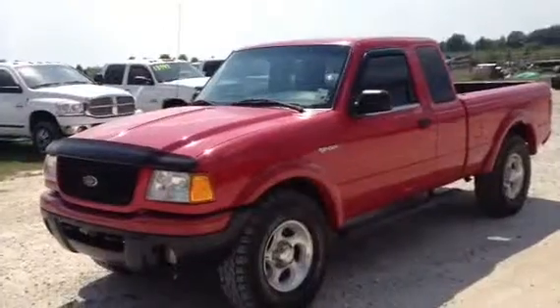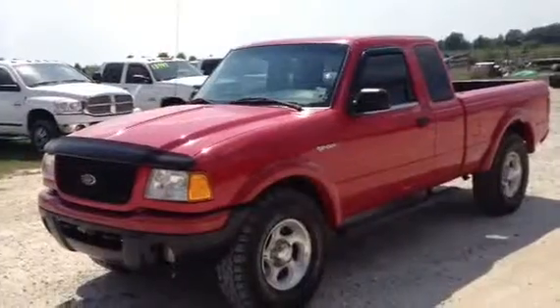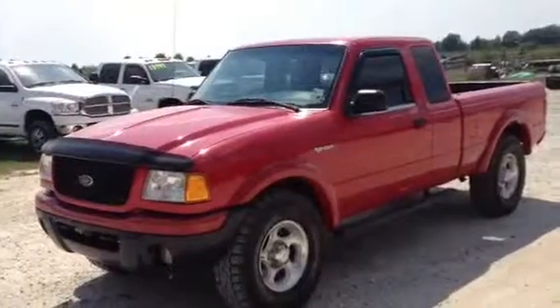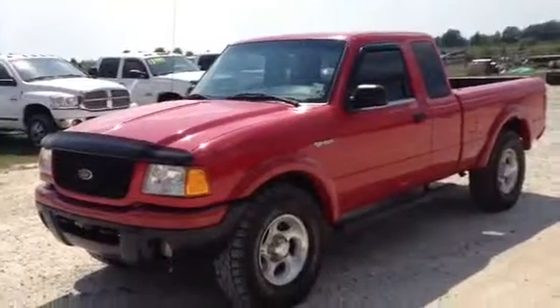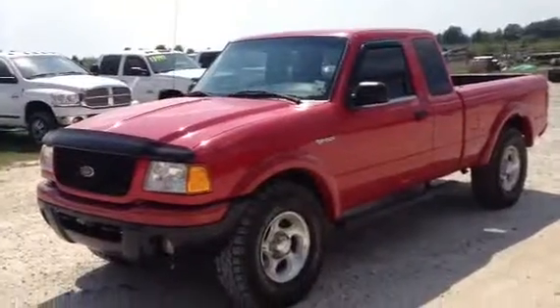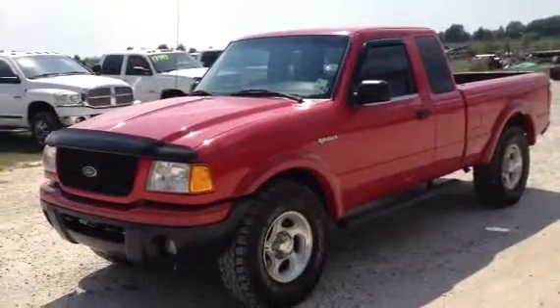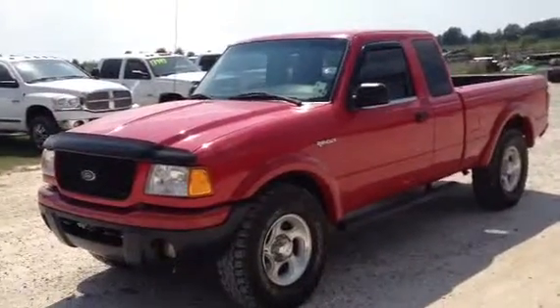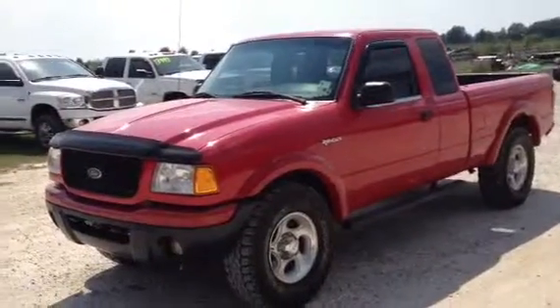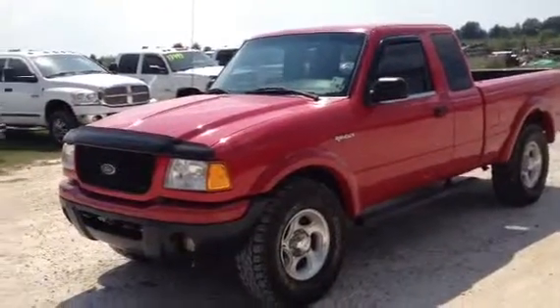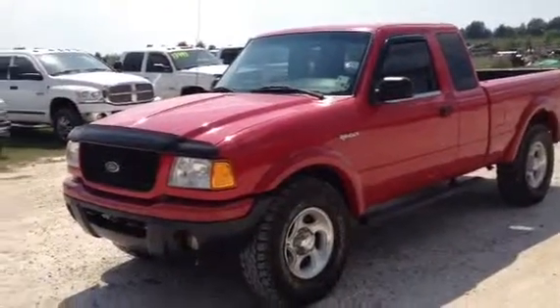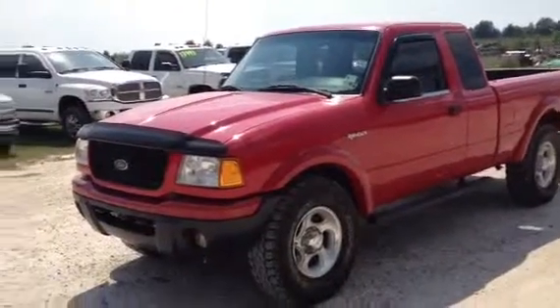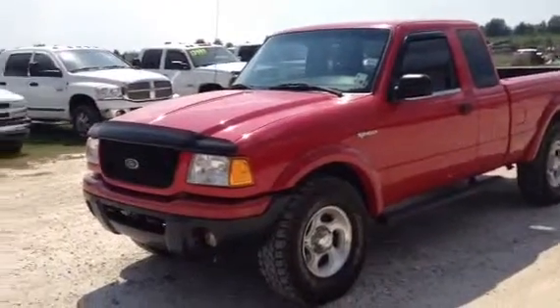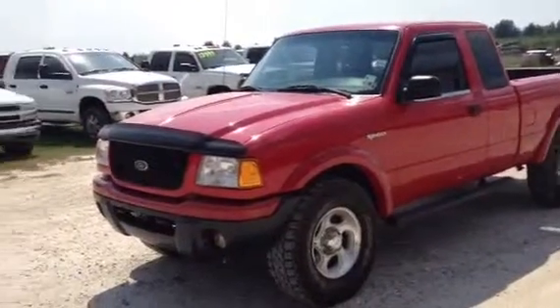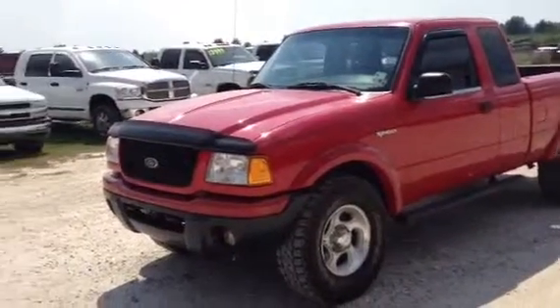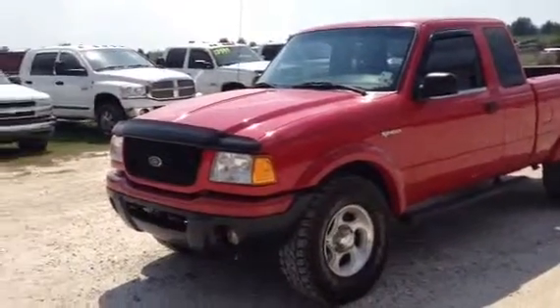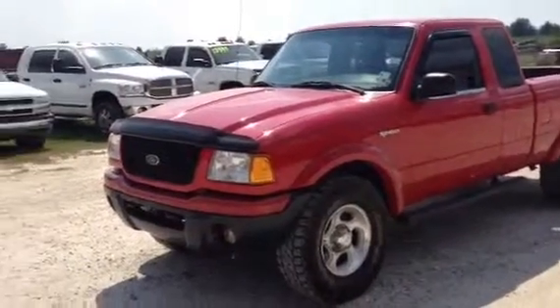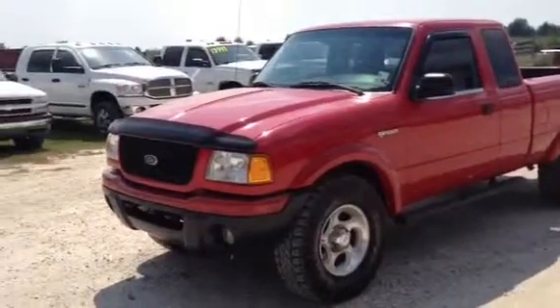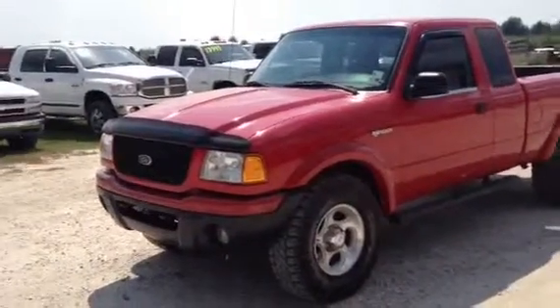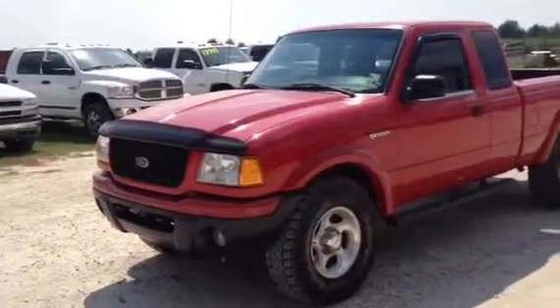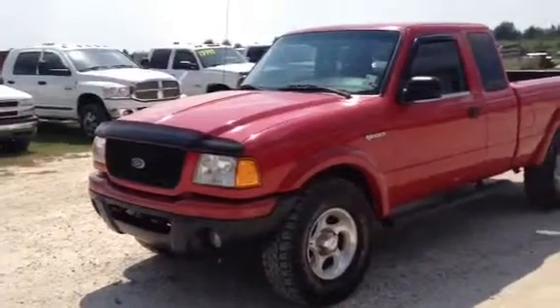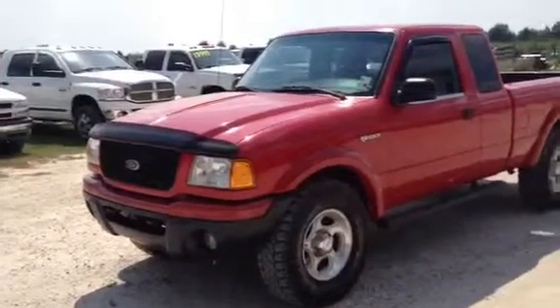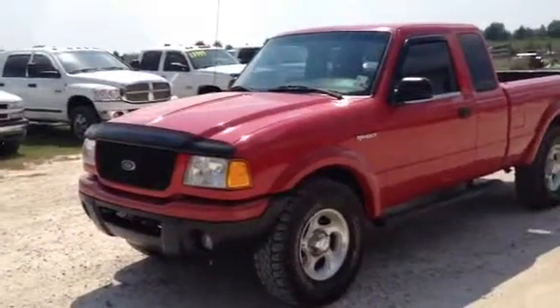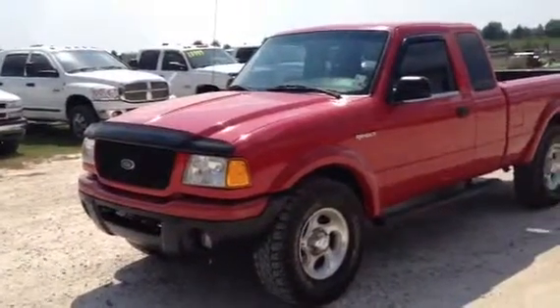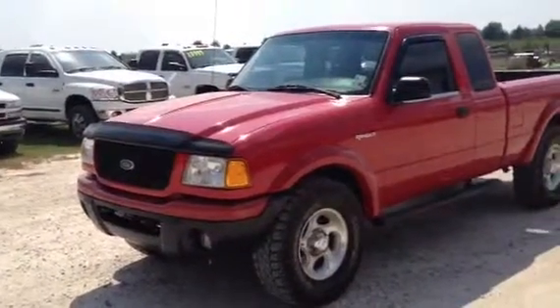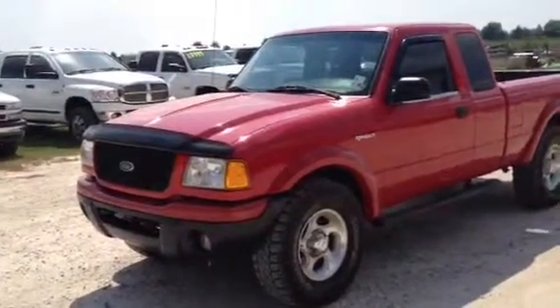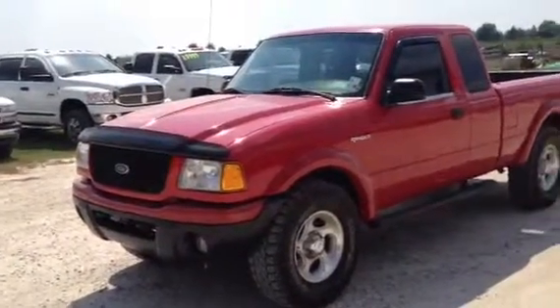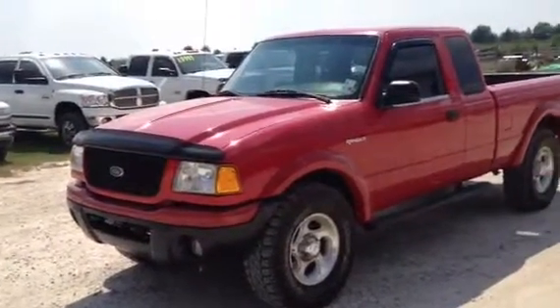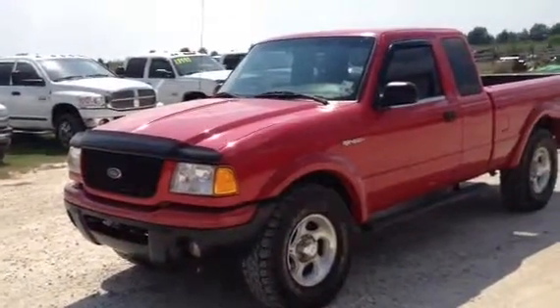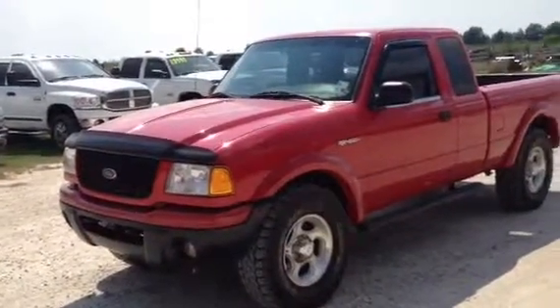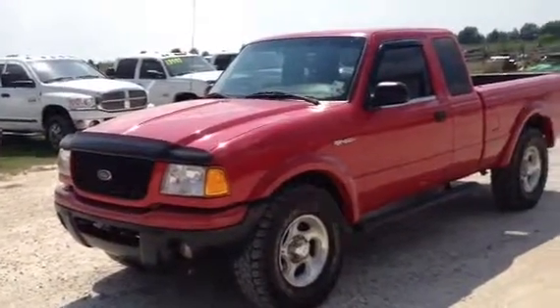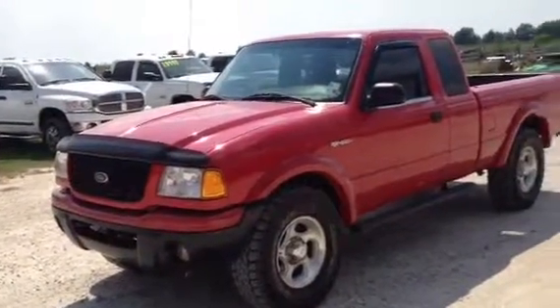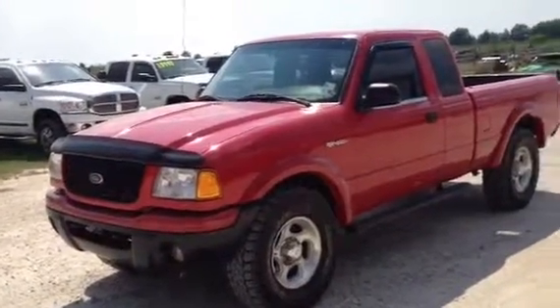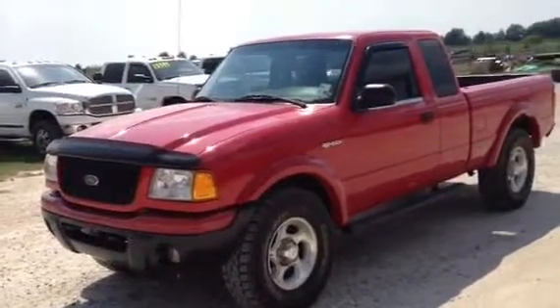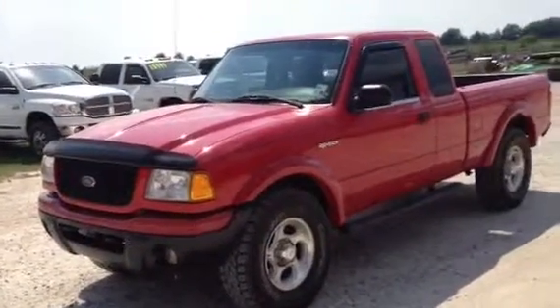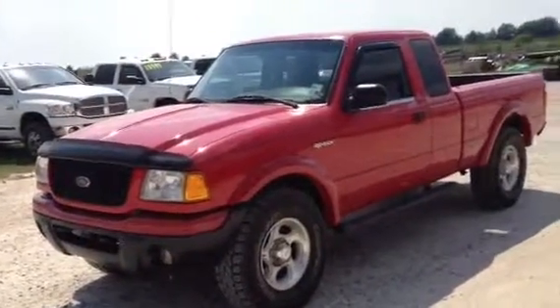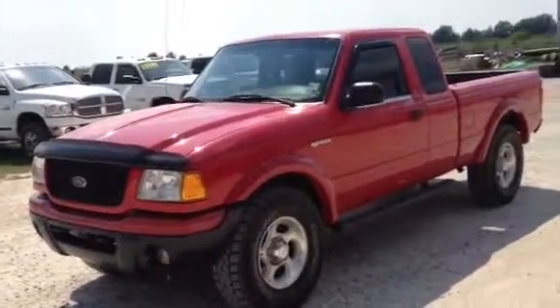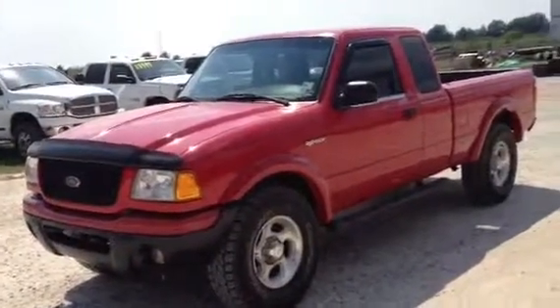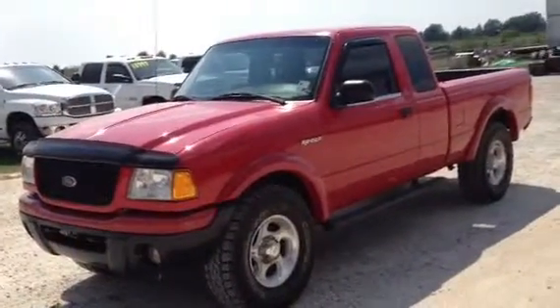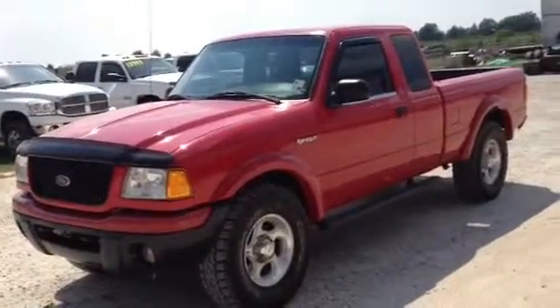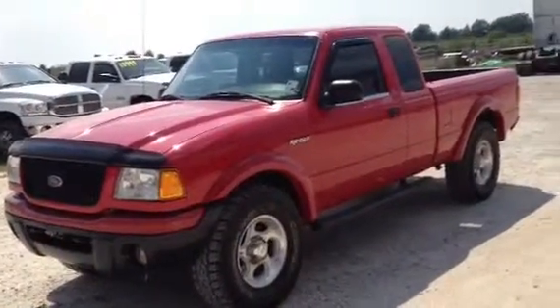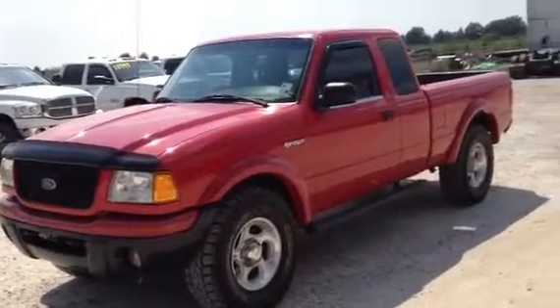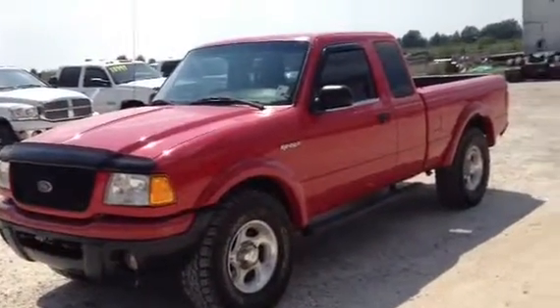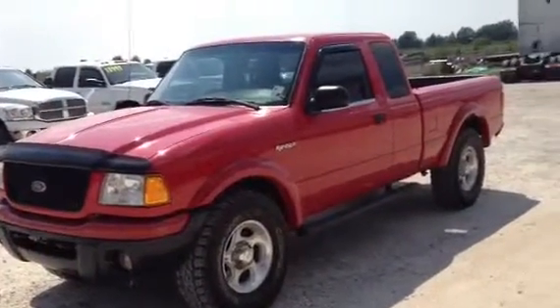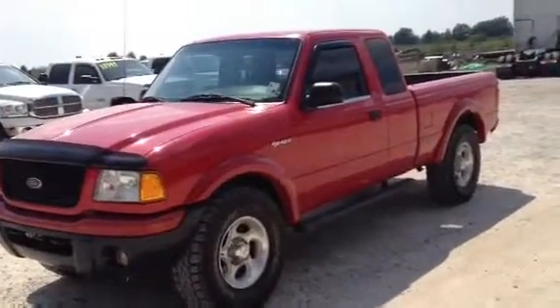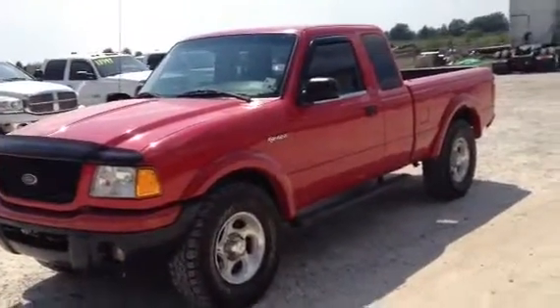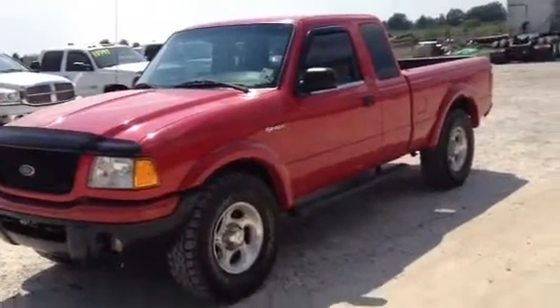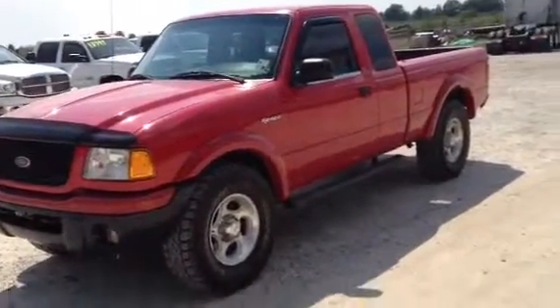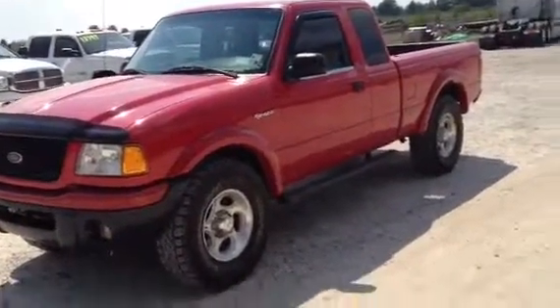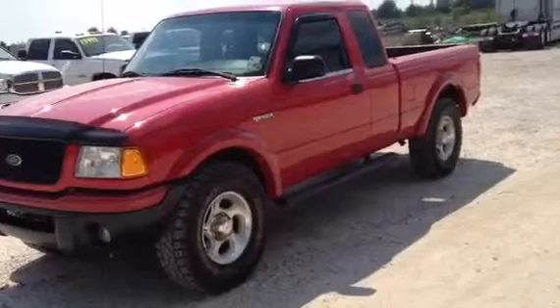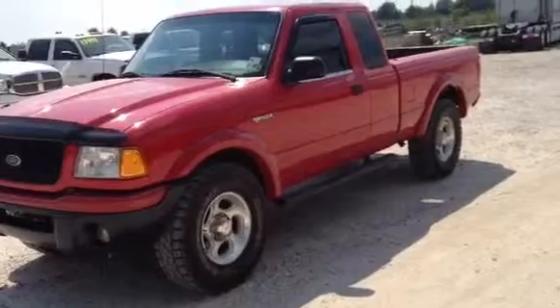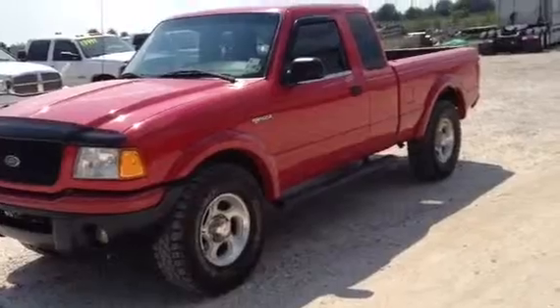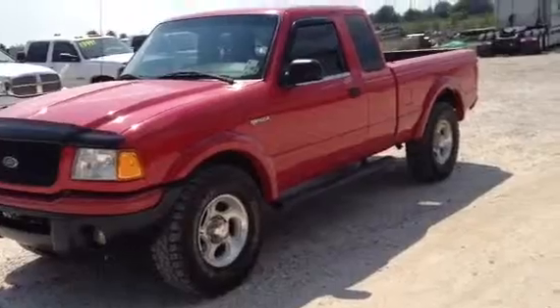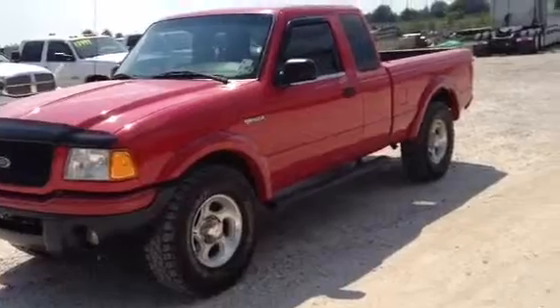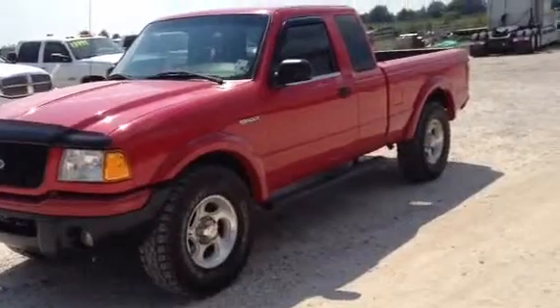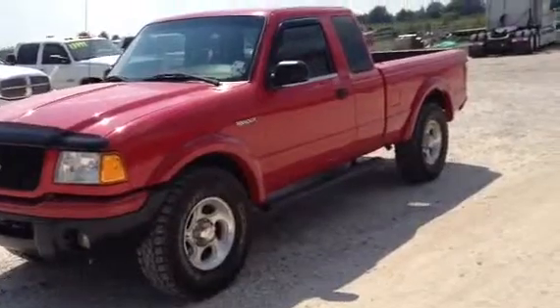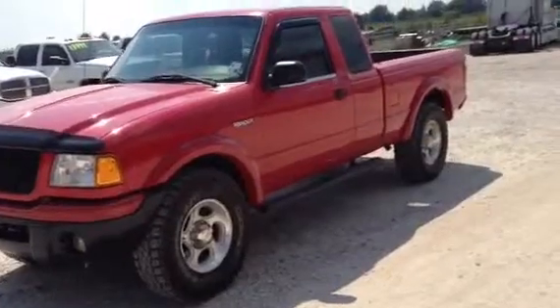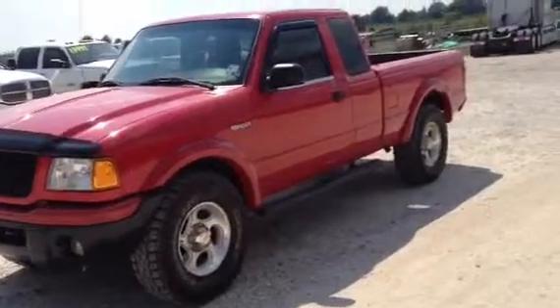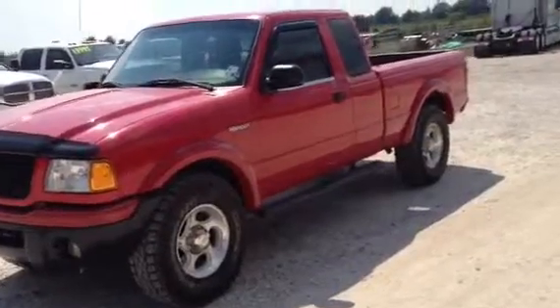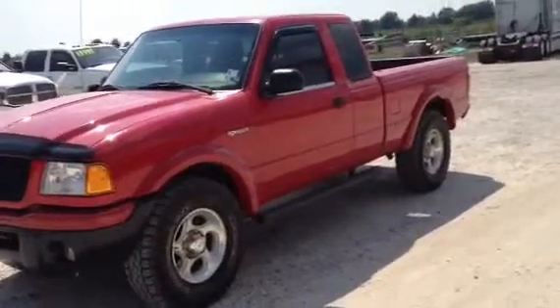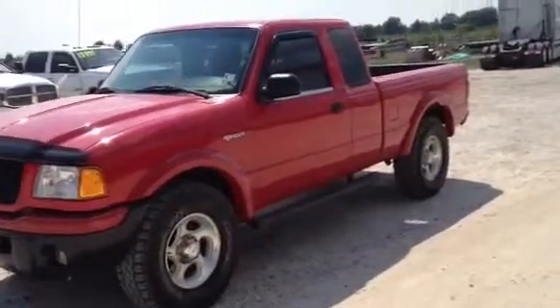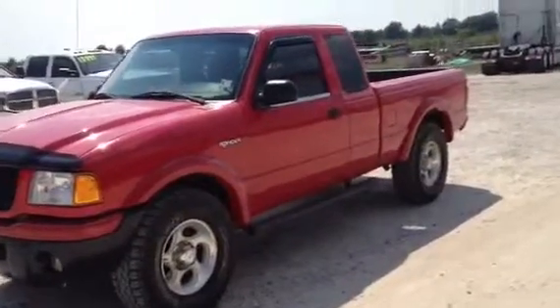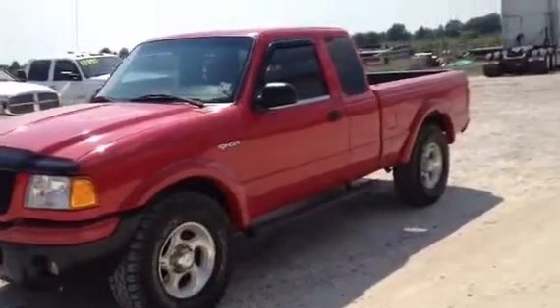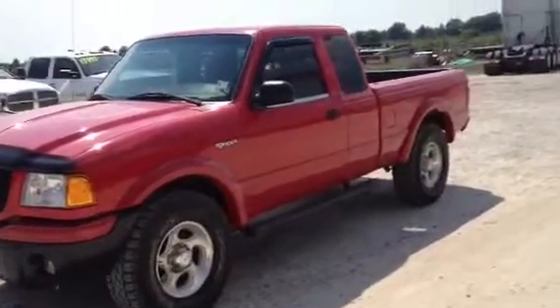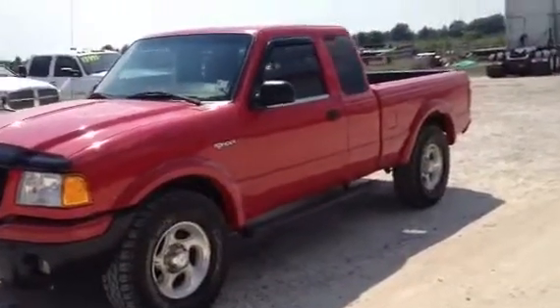Okay boys, we're back looking at this little Ranger — 01 Ranger pickup truck, little four-wheel drive unit, automatic transmission.